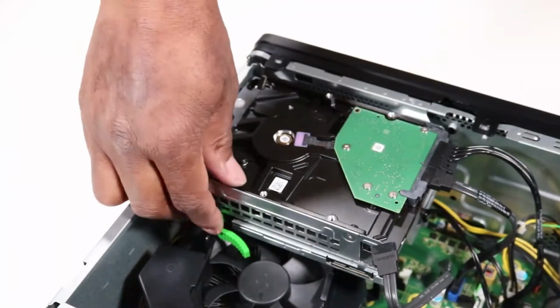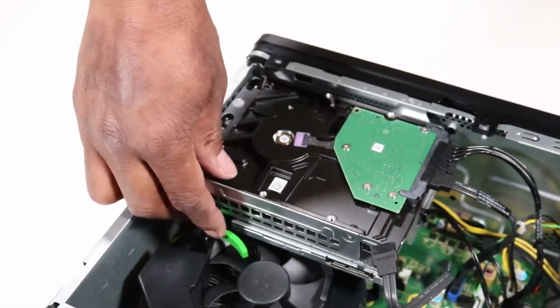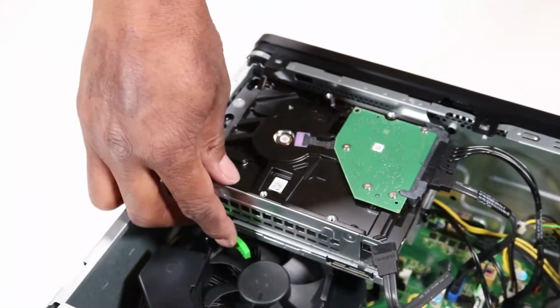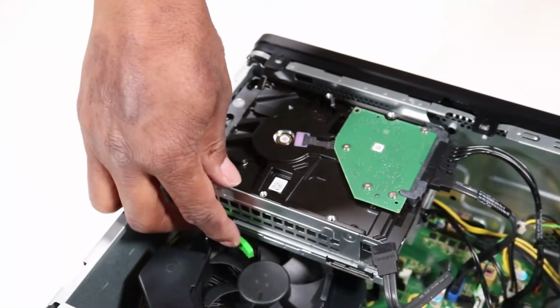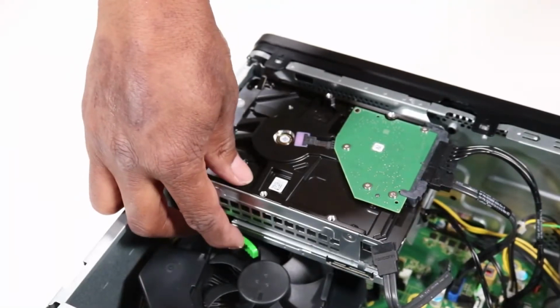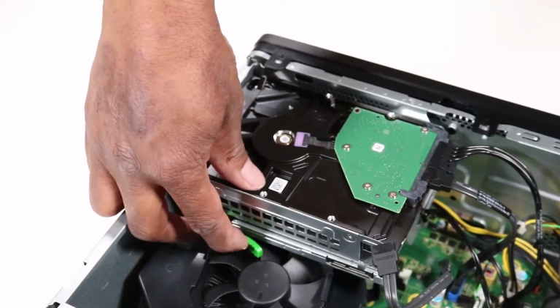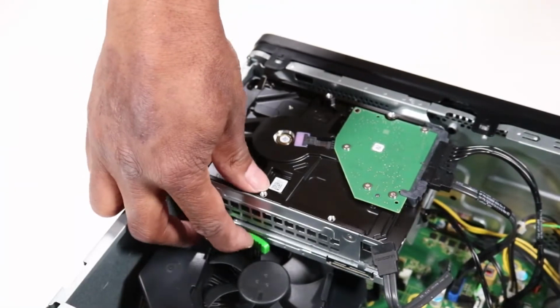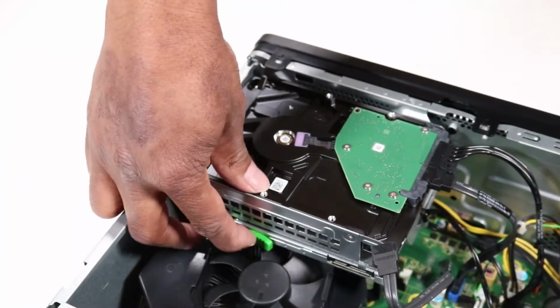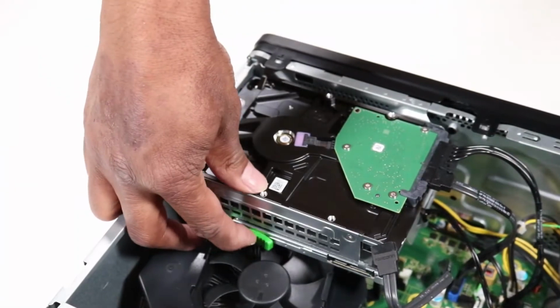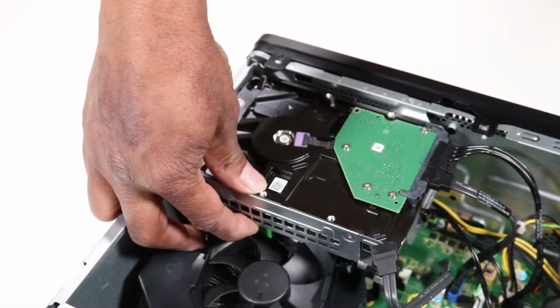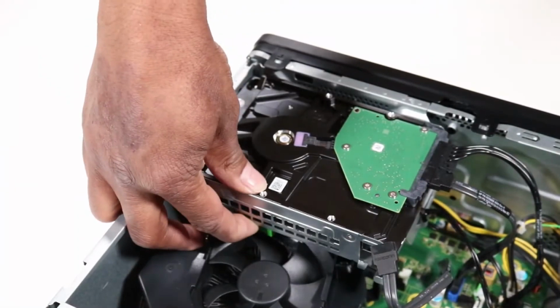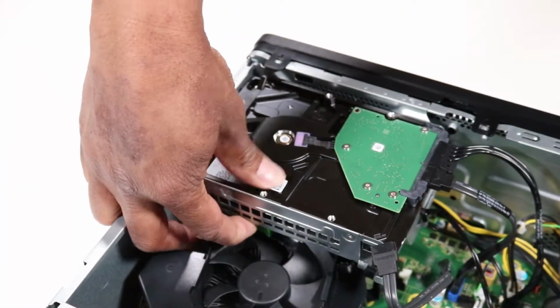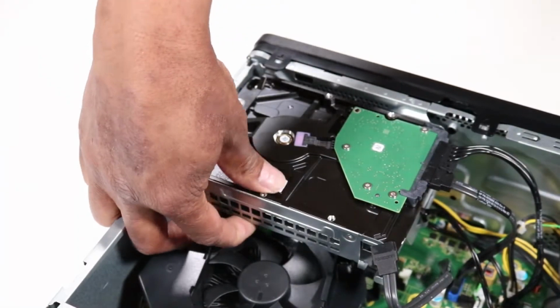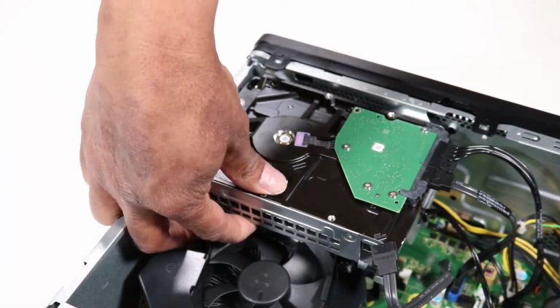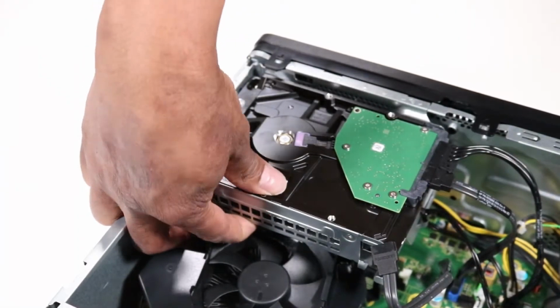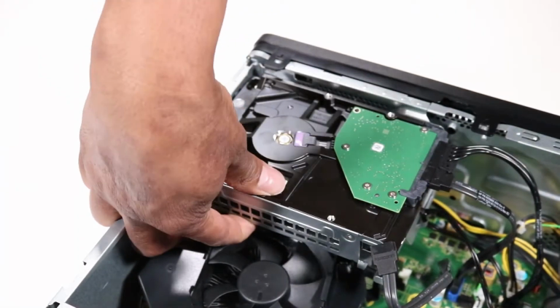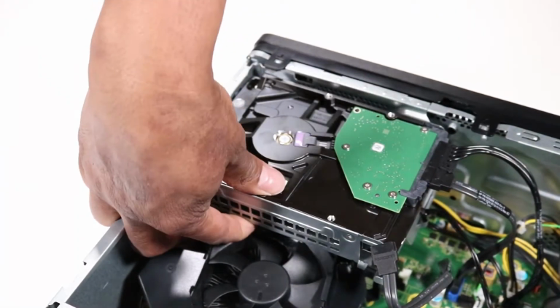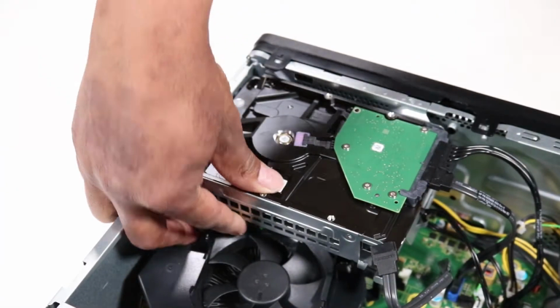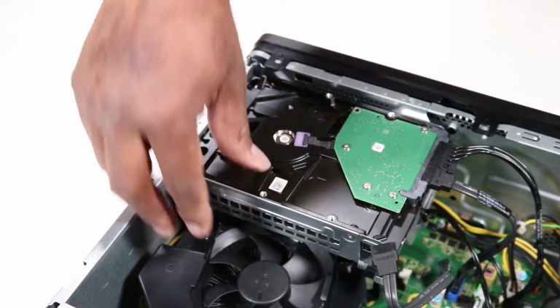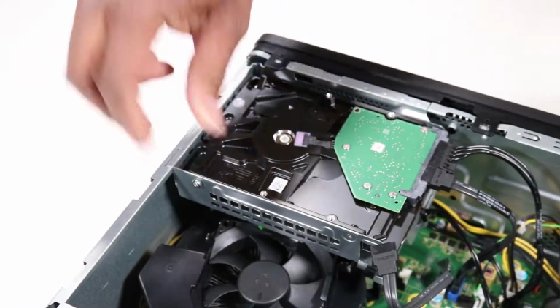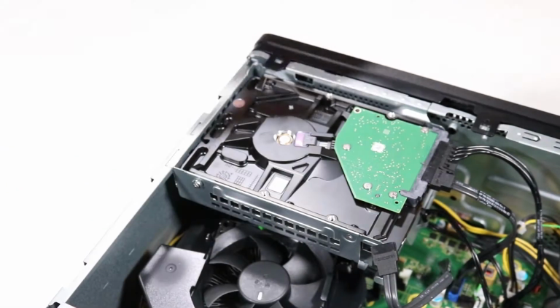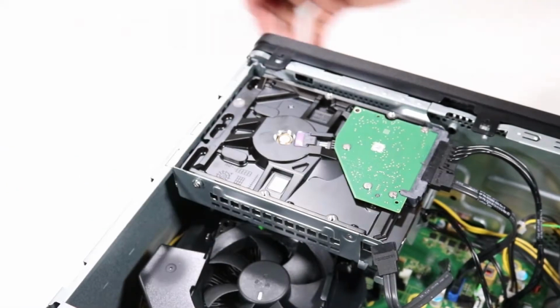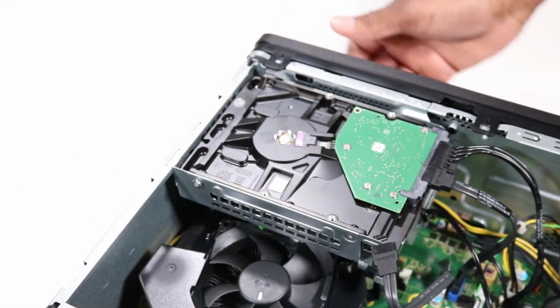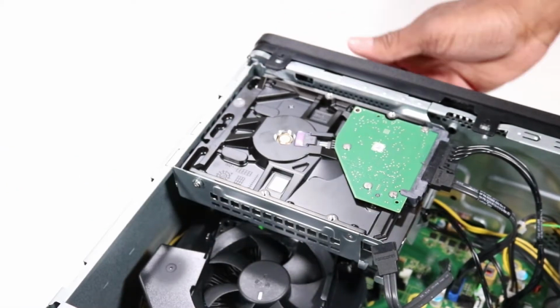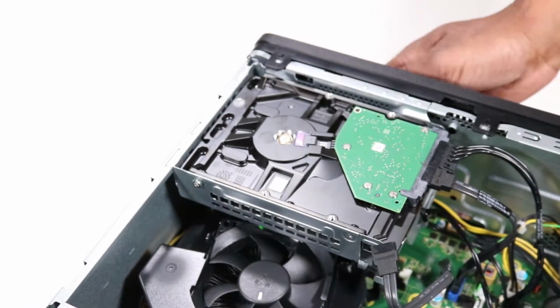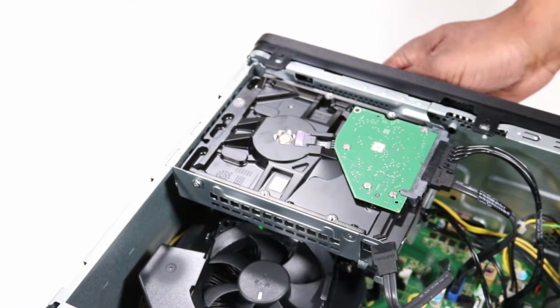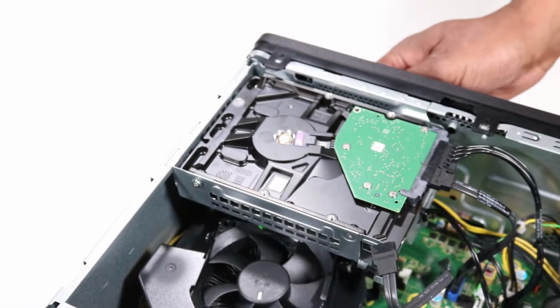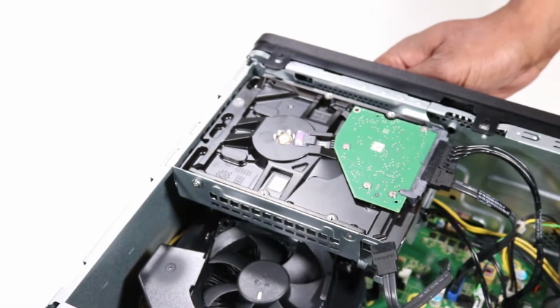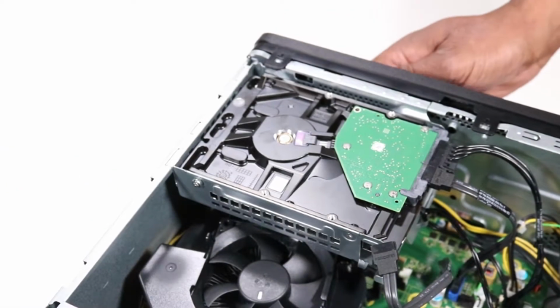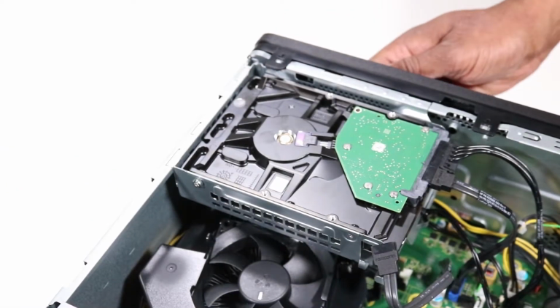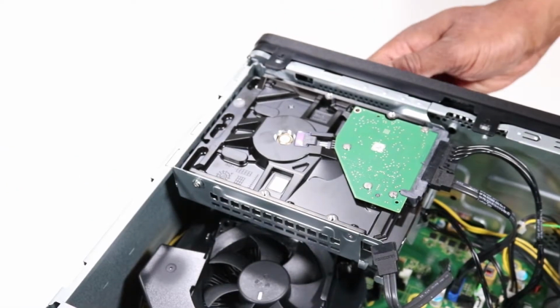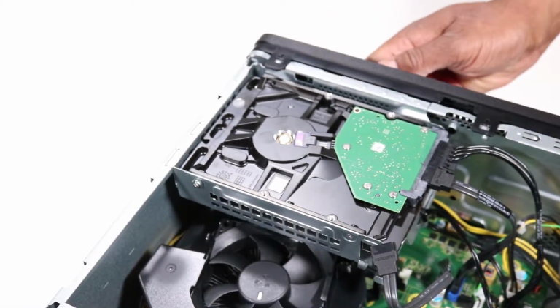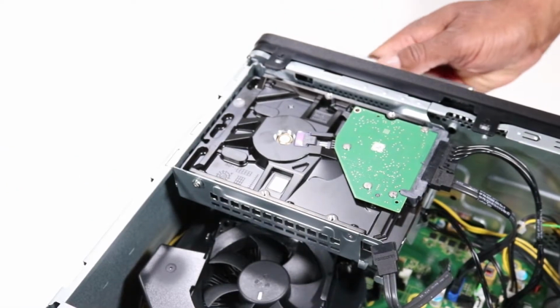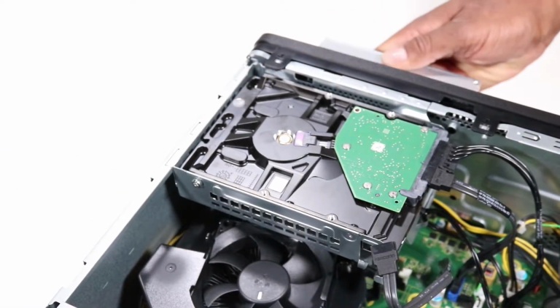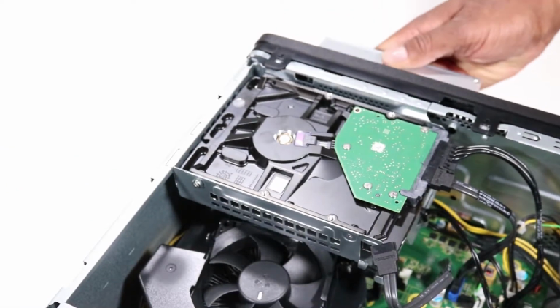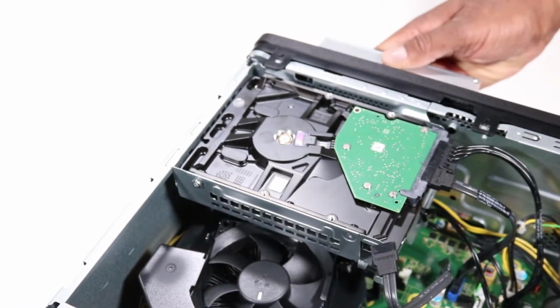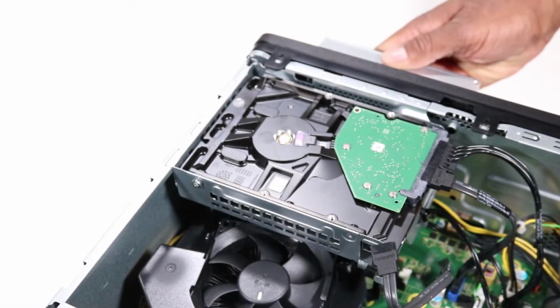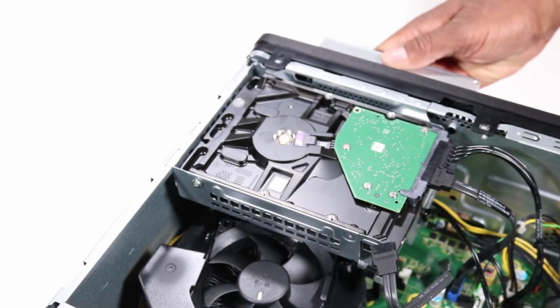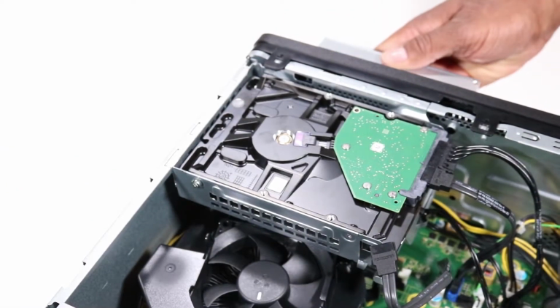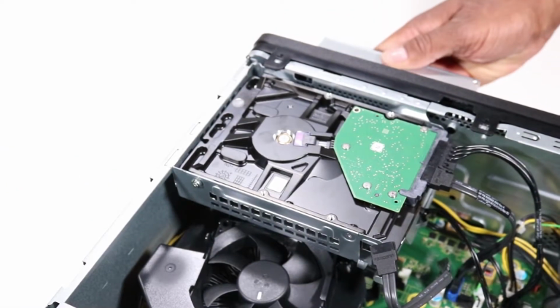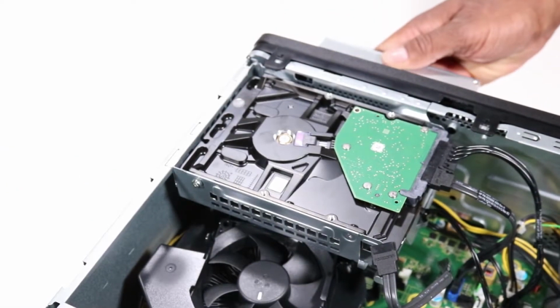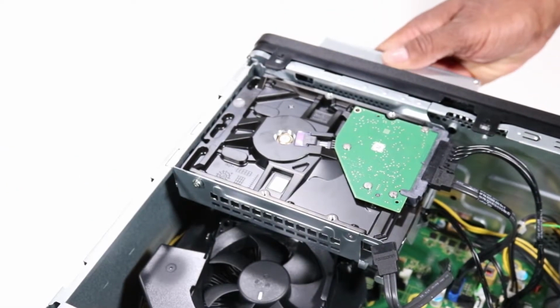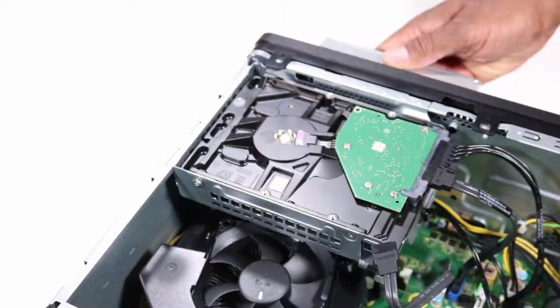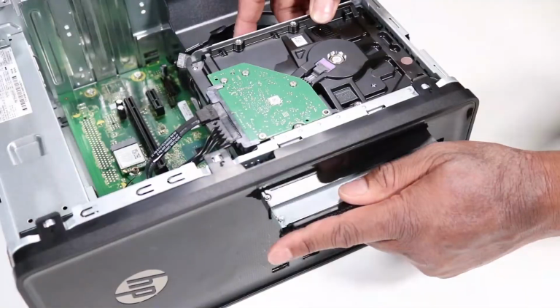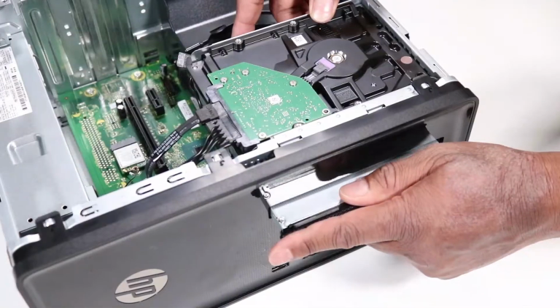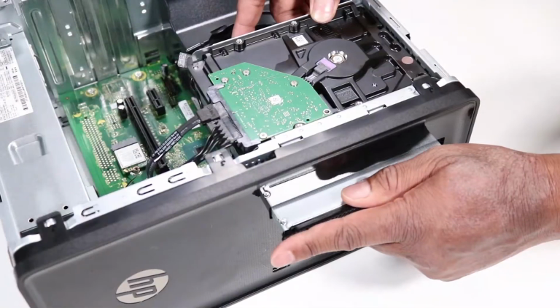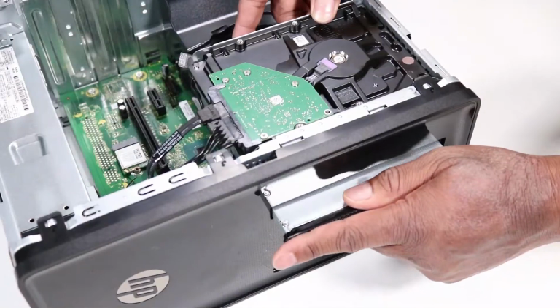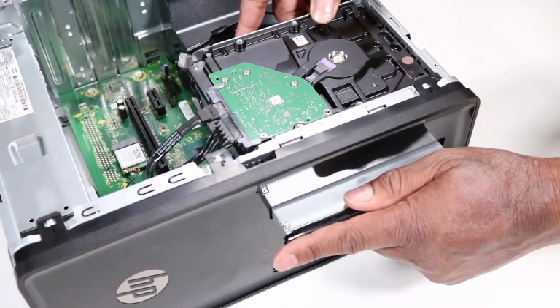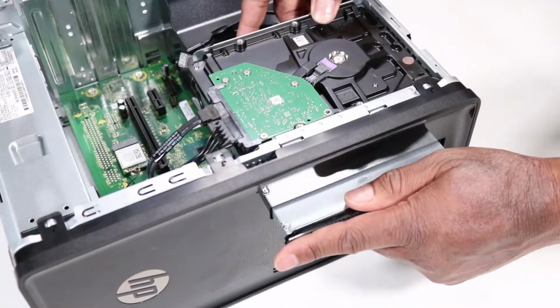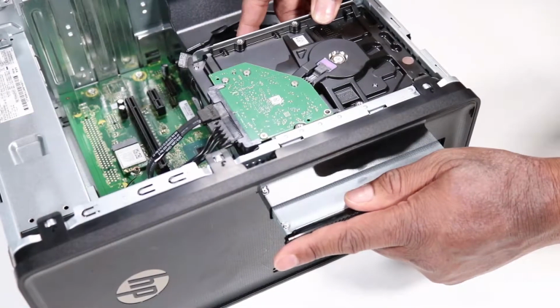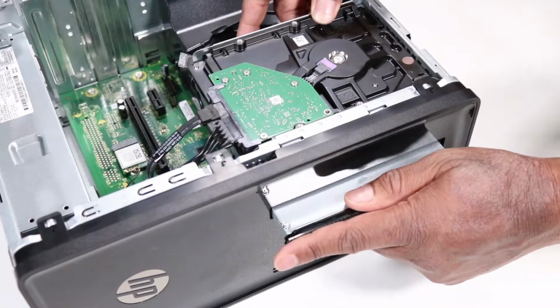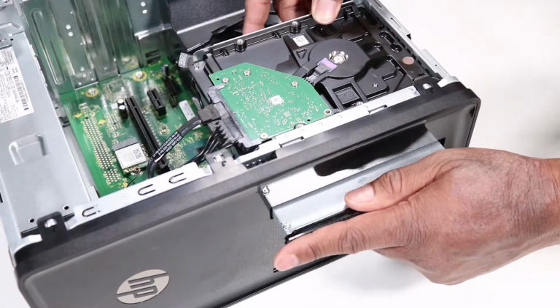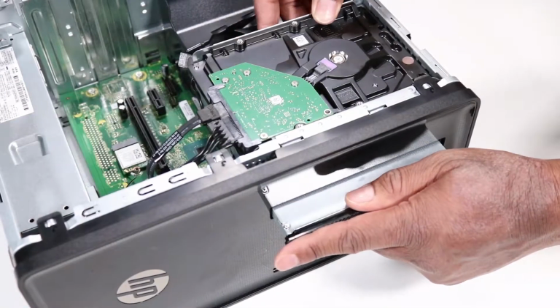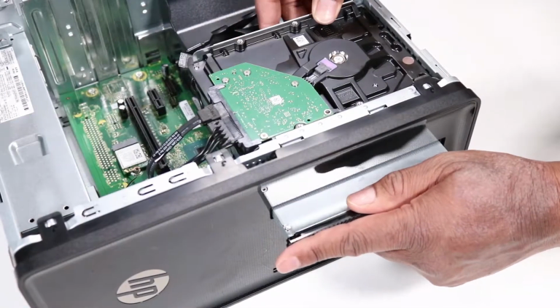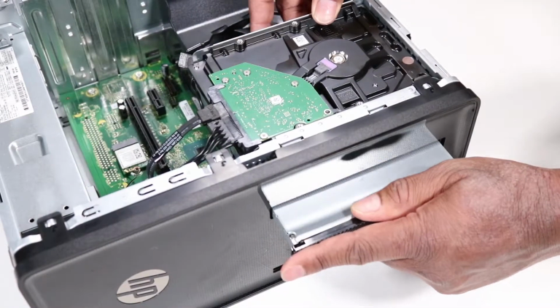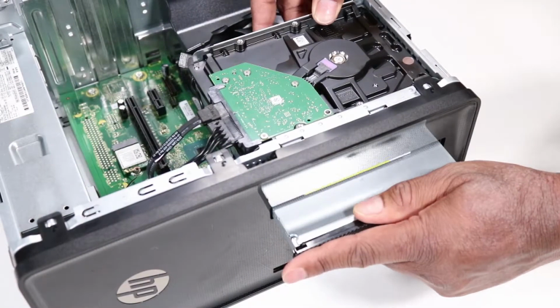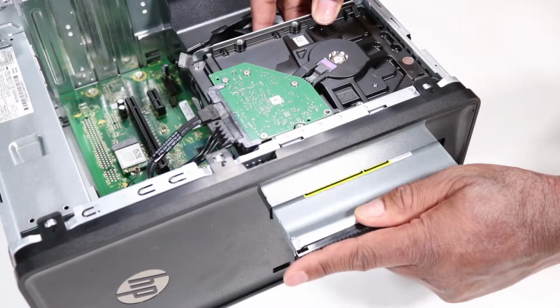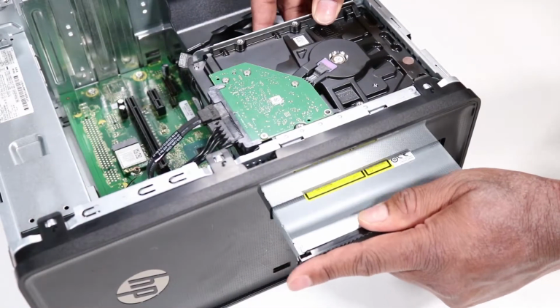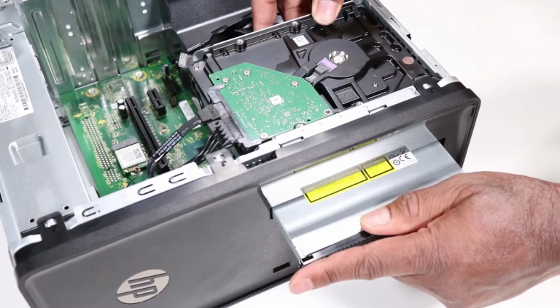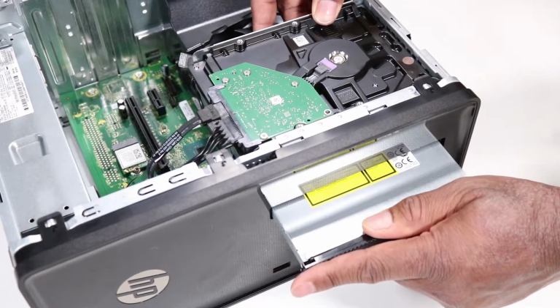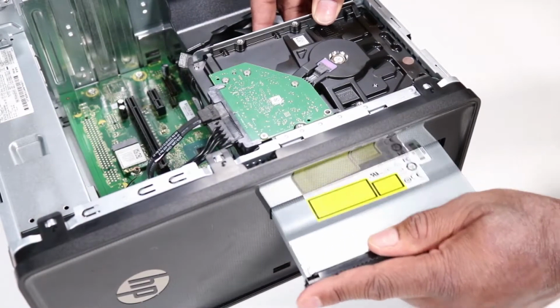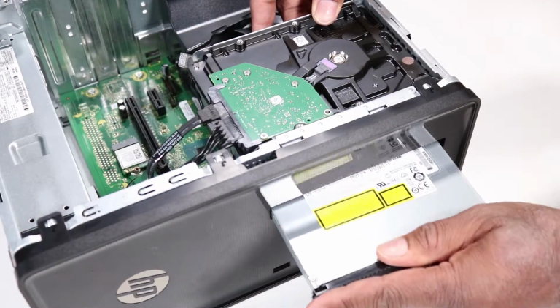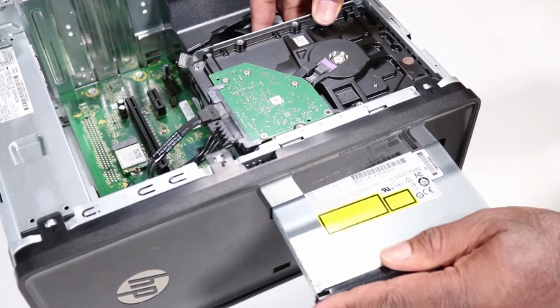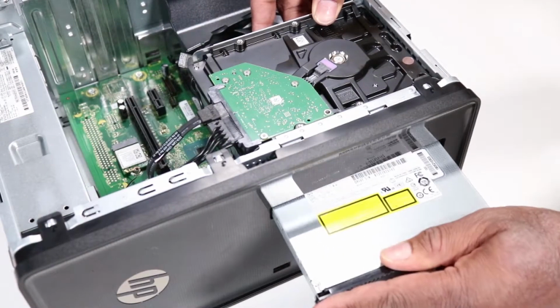Press the green drive release latch at the rear of the optical drive and slide the optical drive out through the front of the unit.